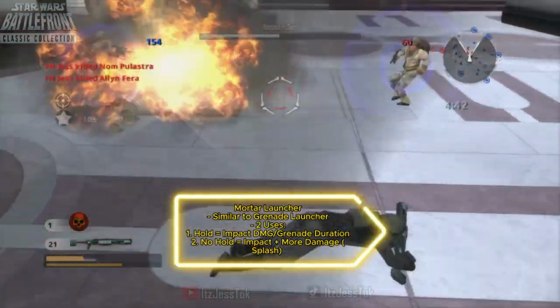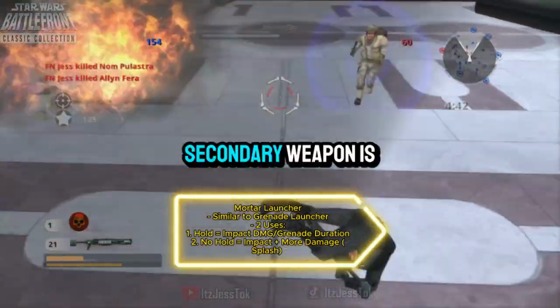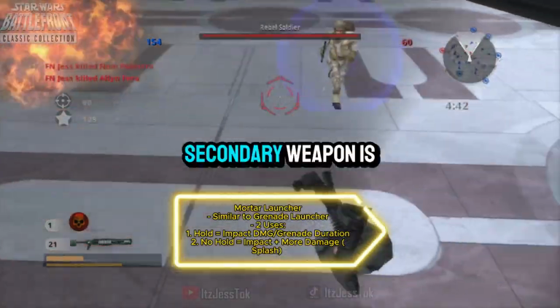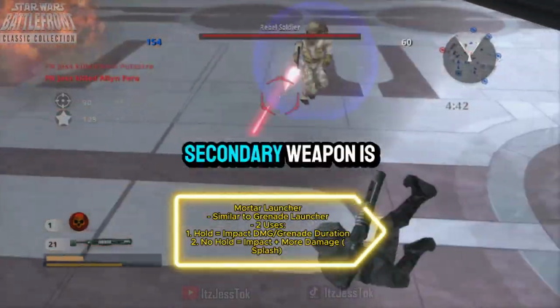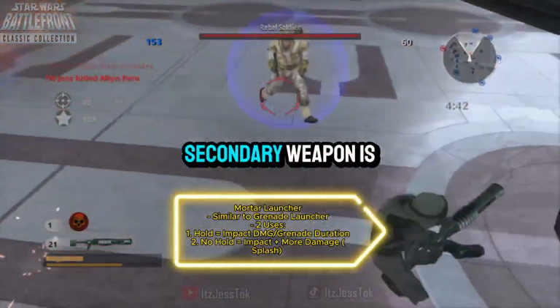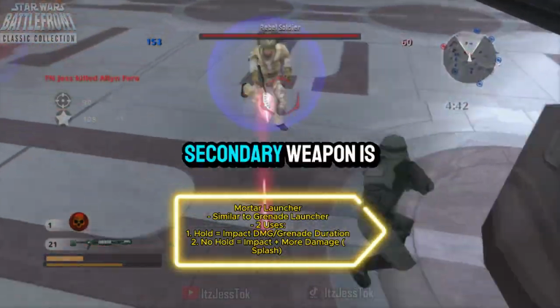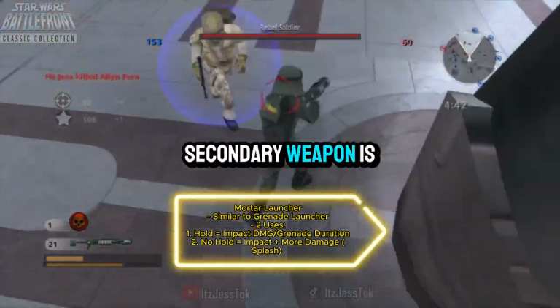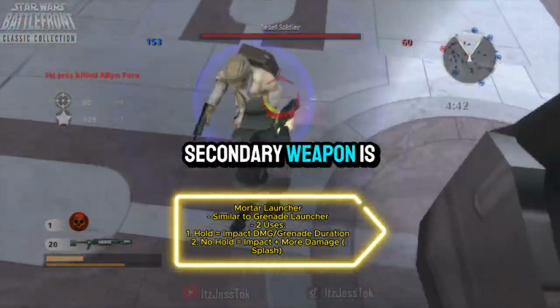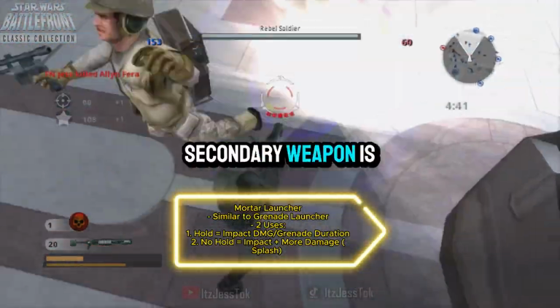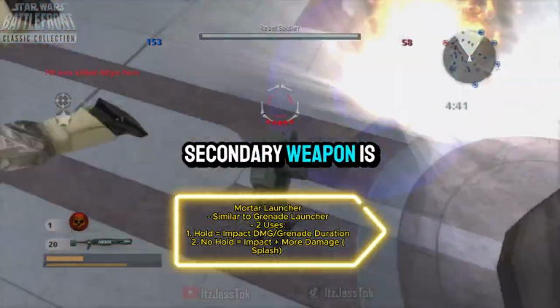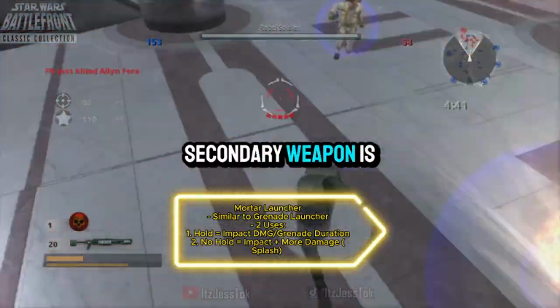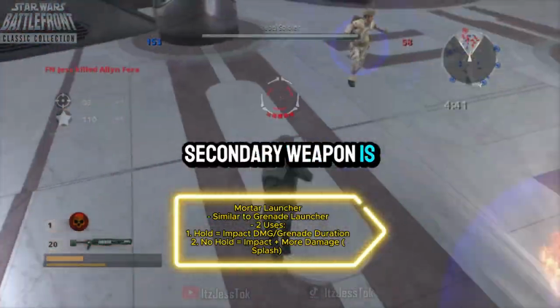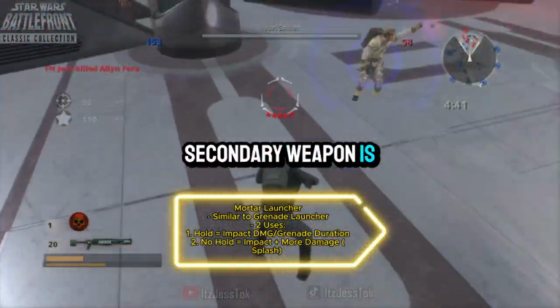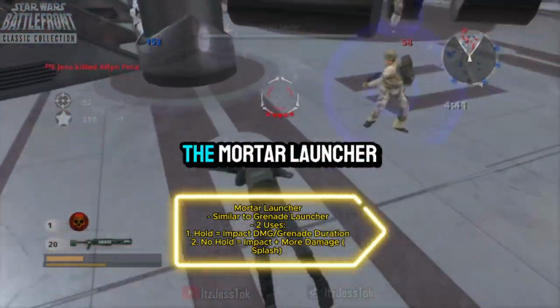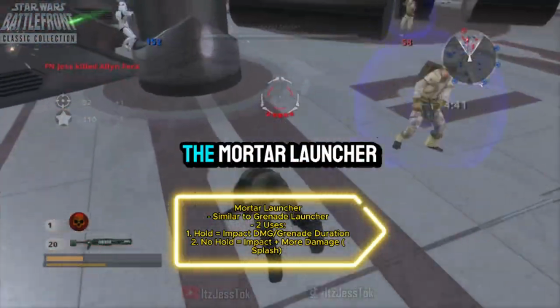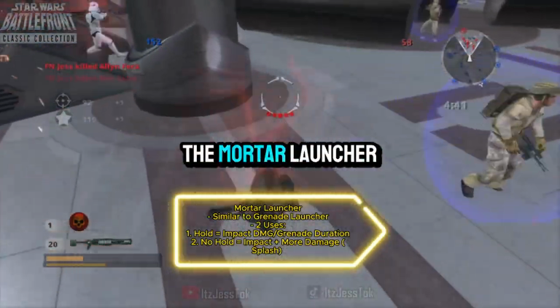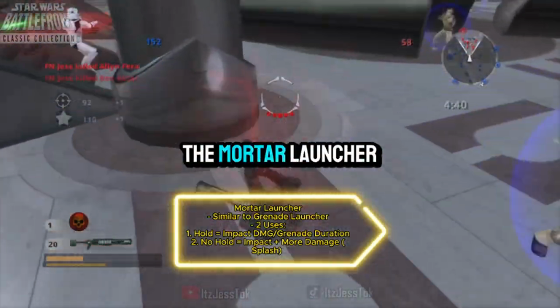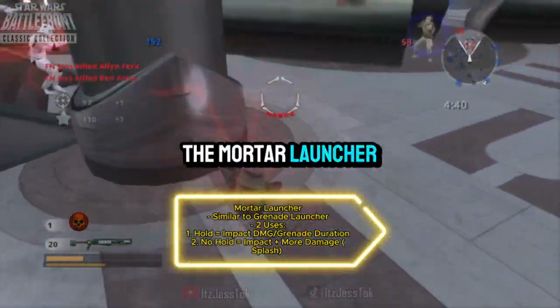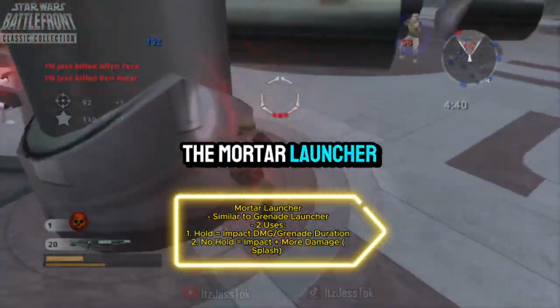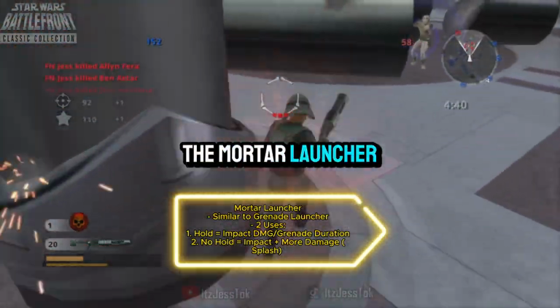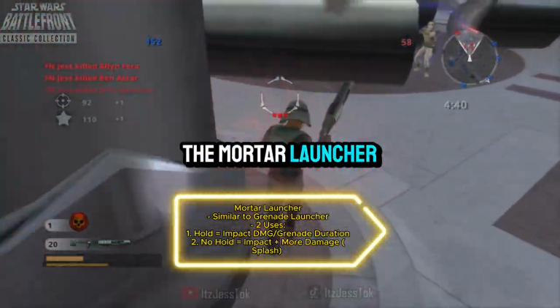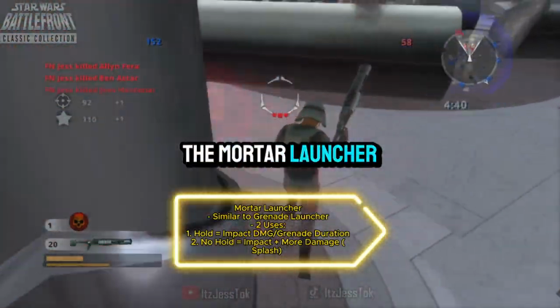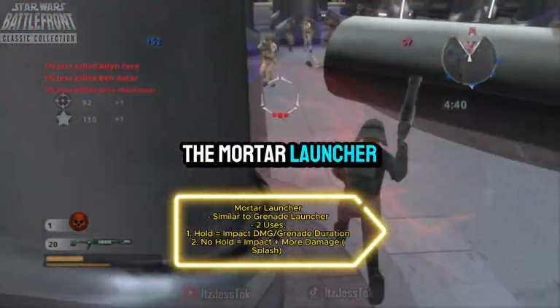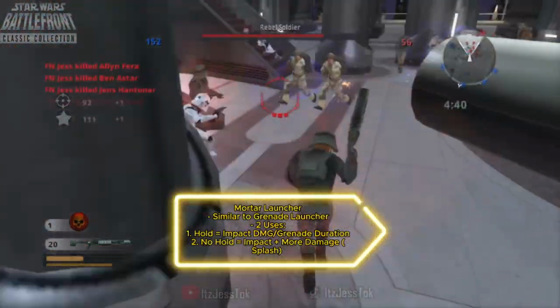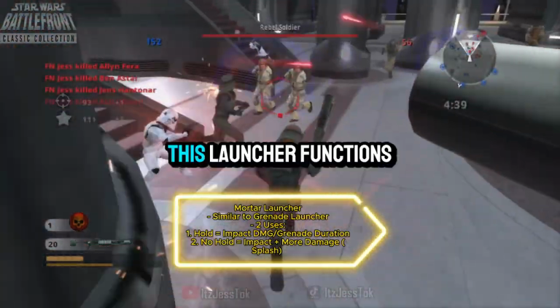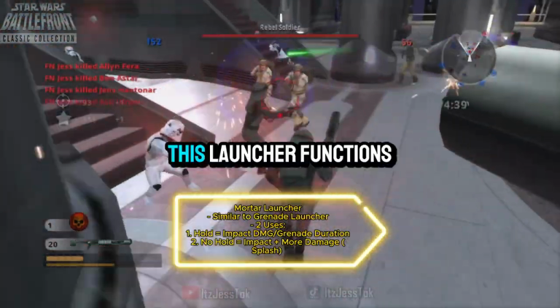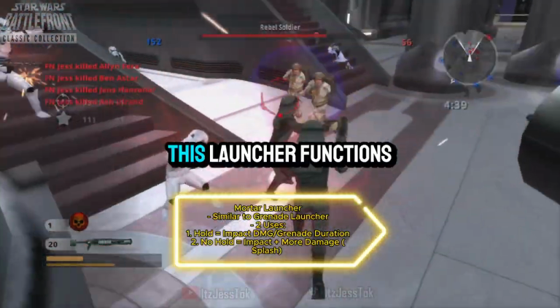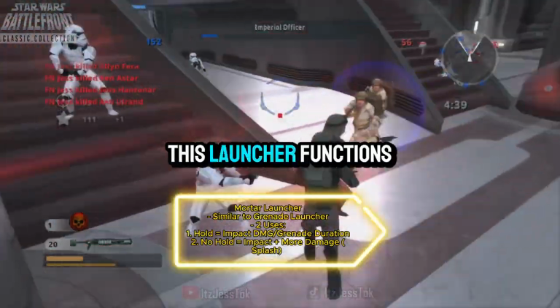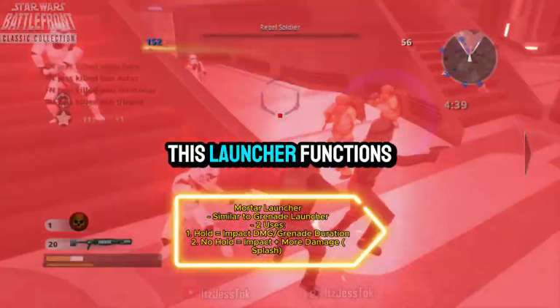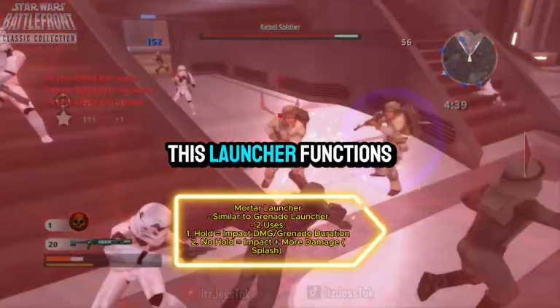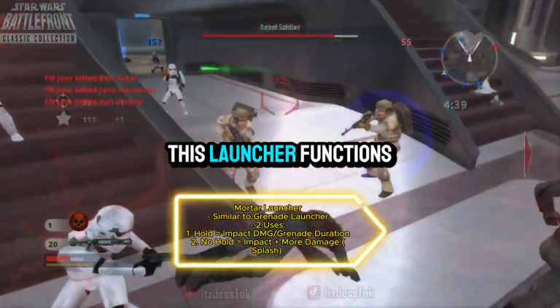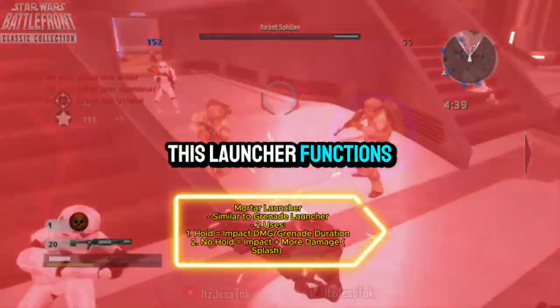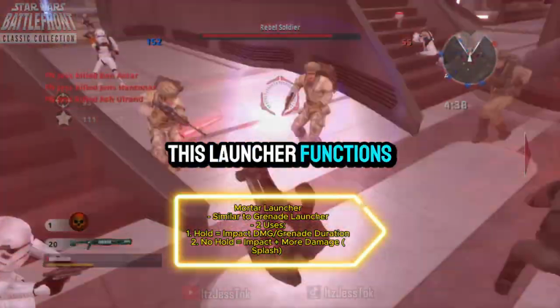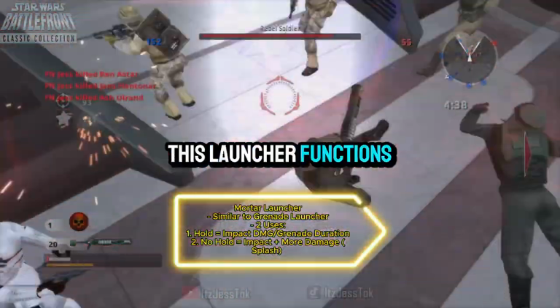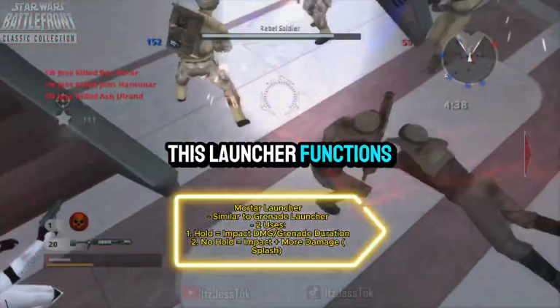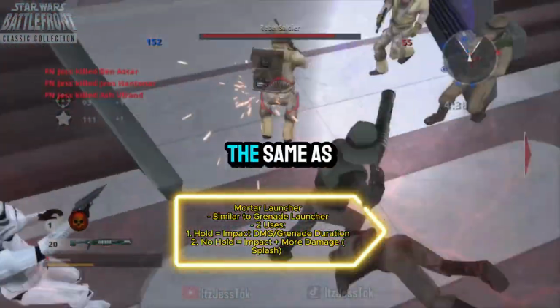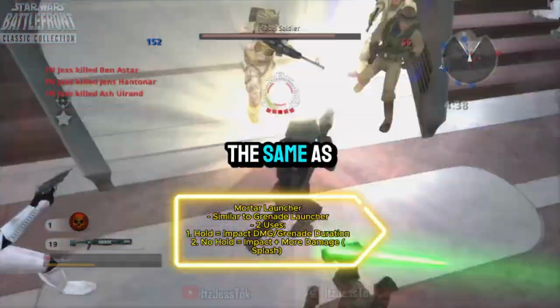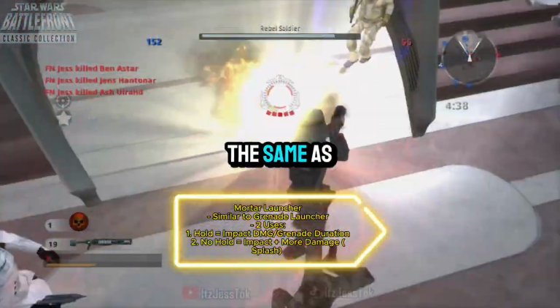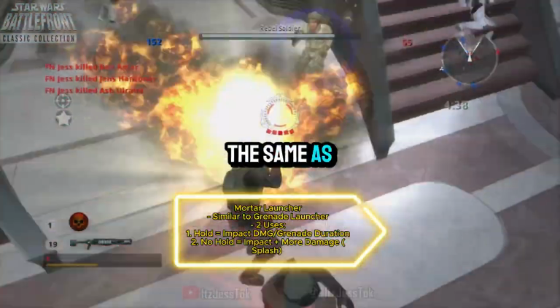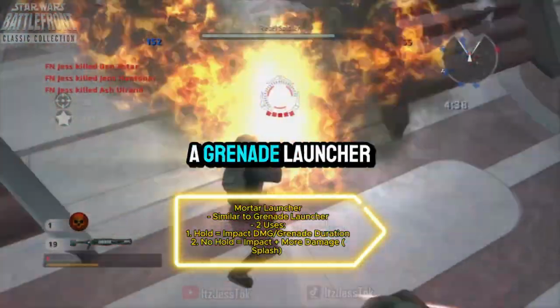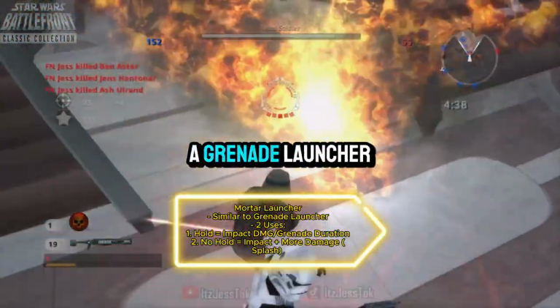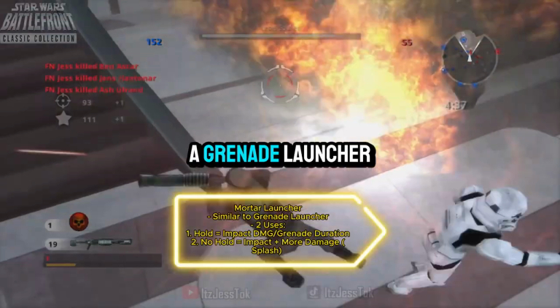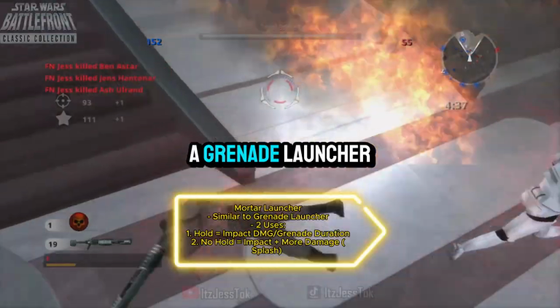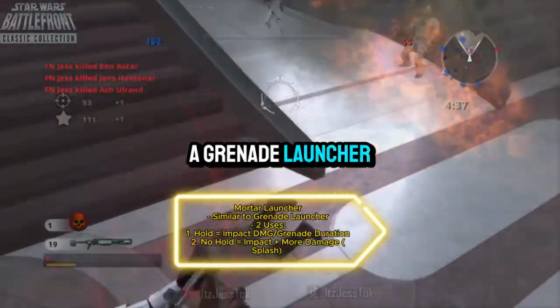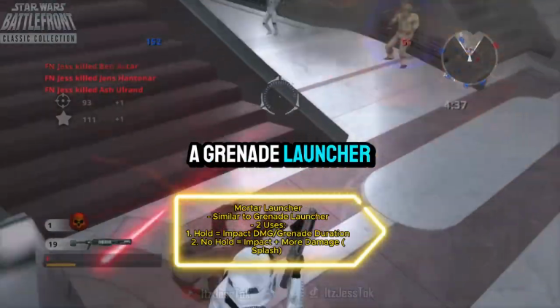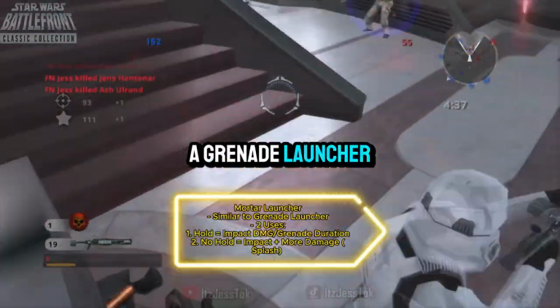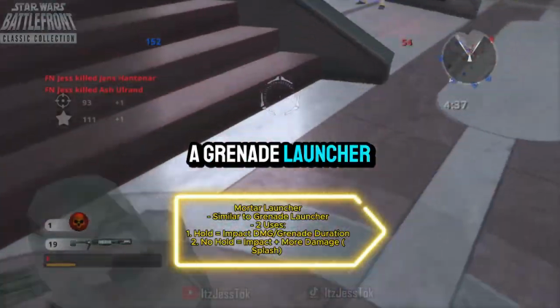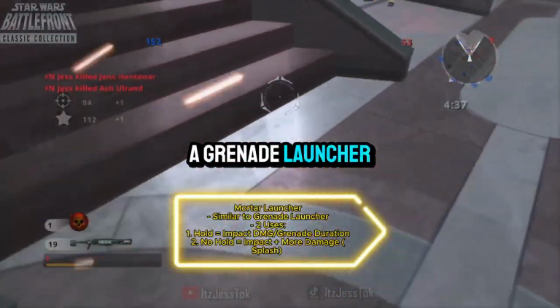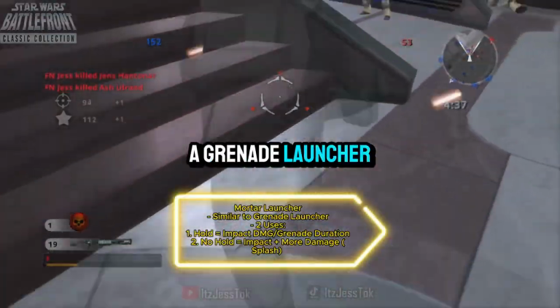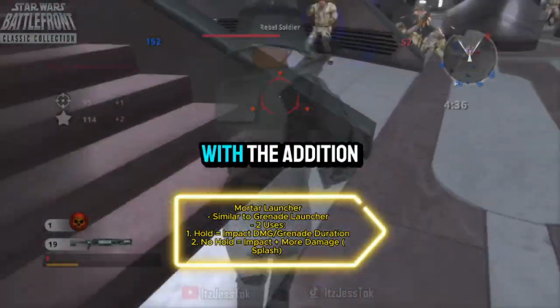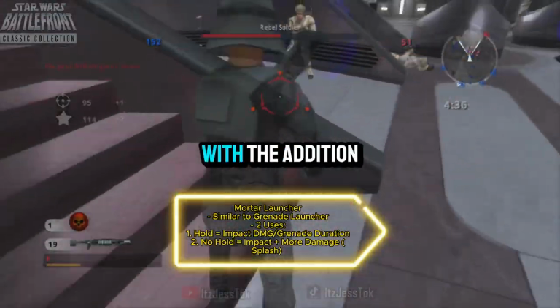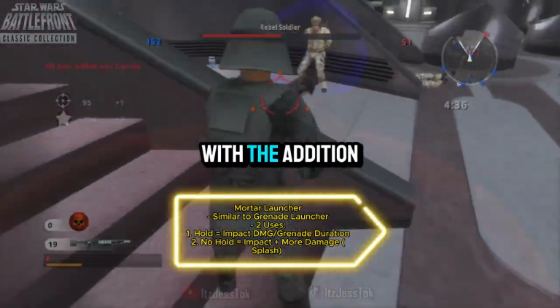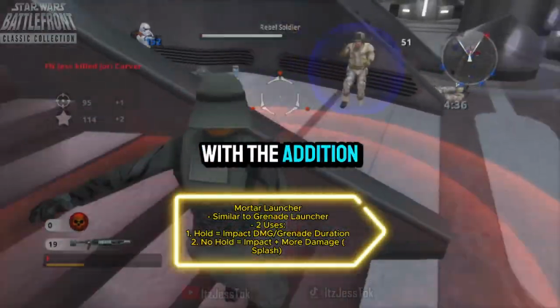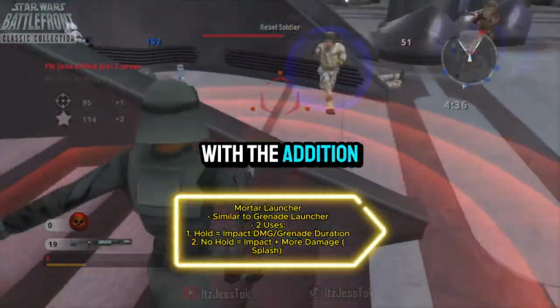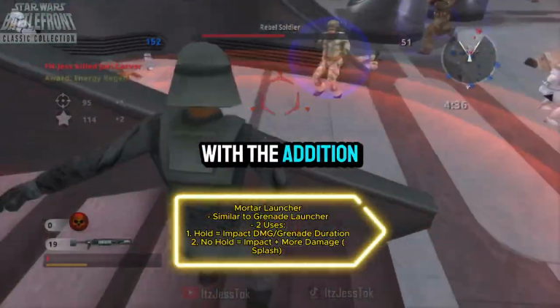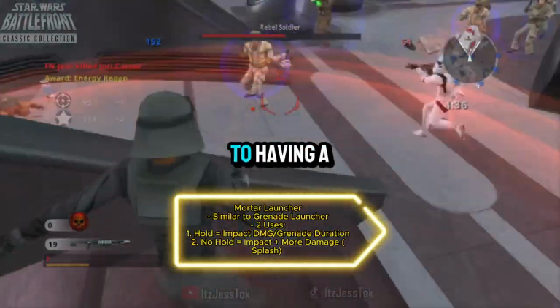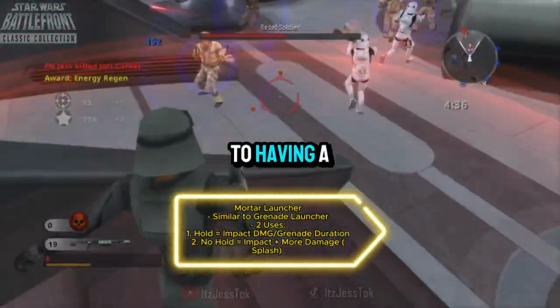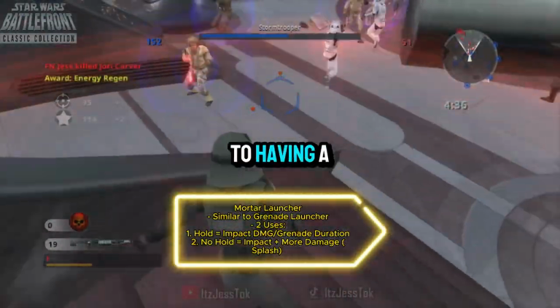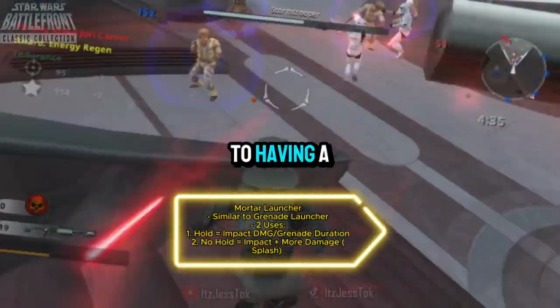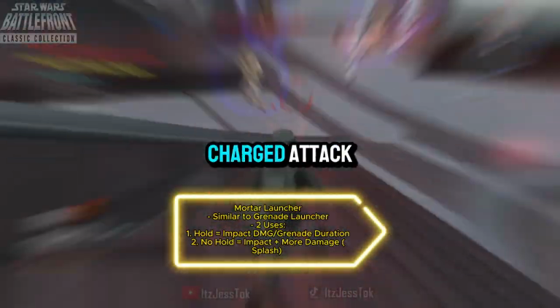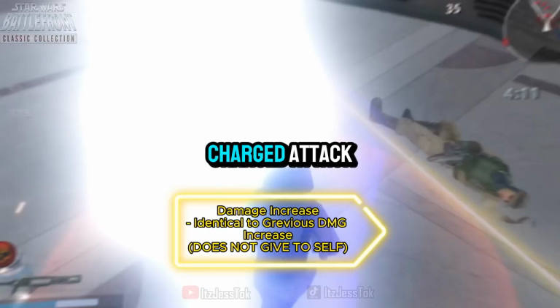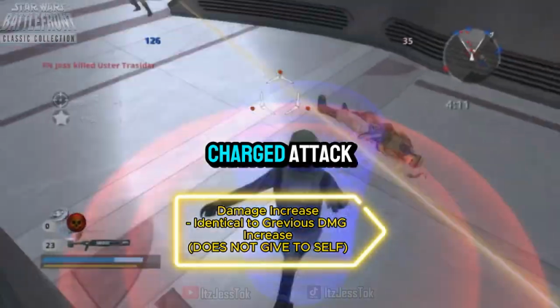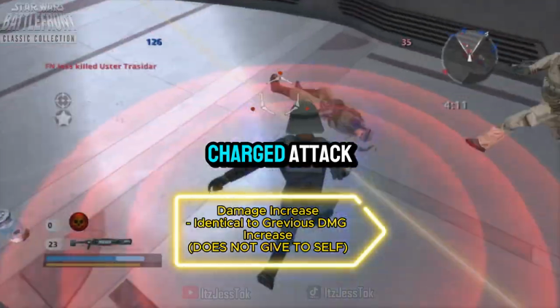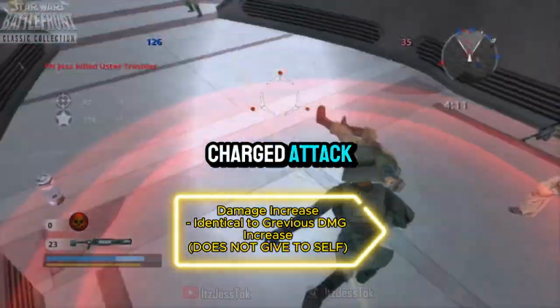The secondary weapon is the Mortar Launcher. This launcher functions the same as a grenade launcher, with the addition of having a charged attack.